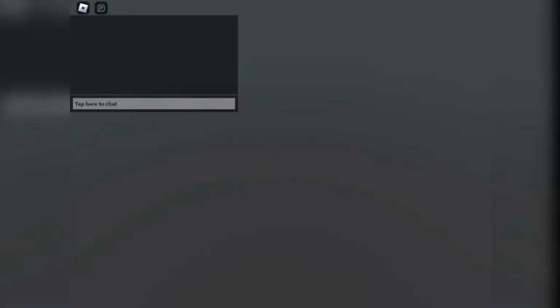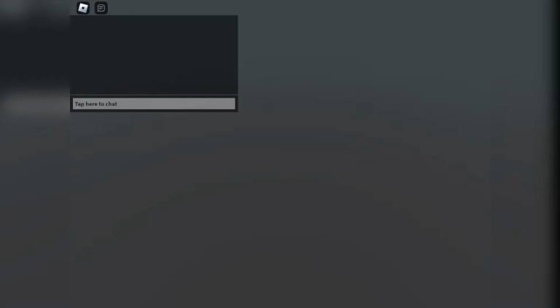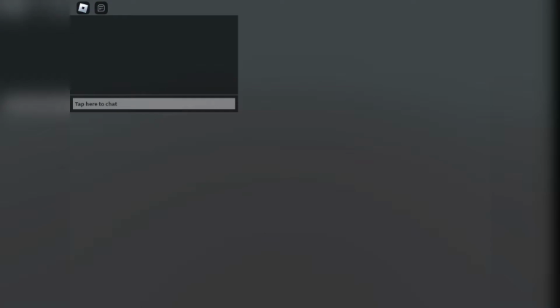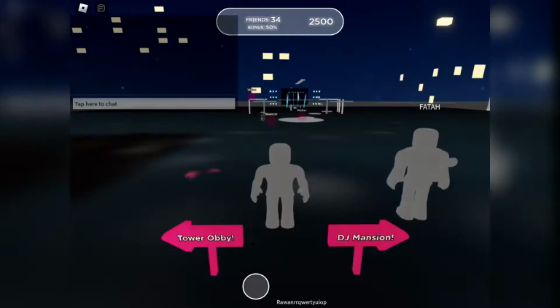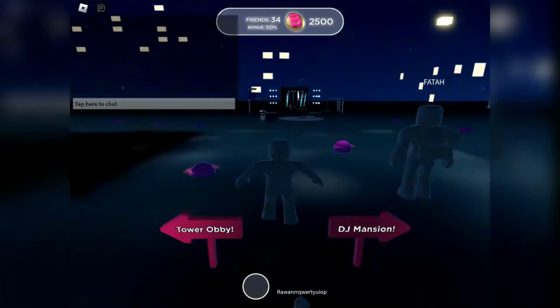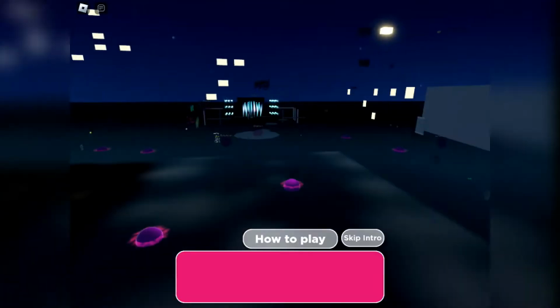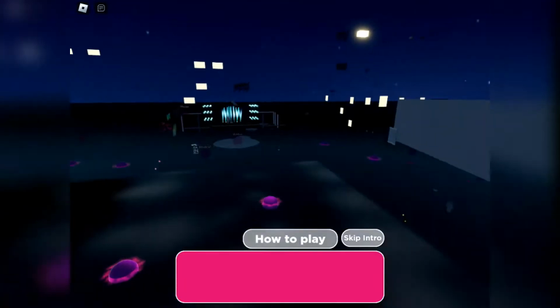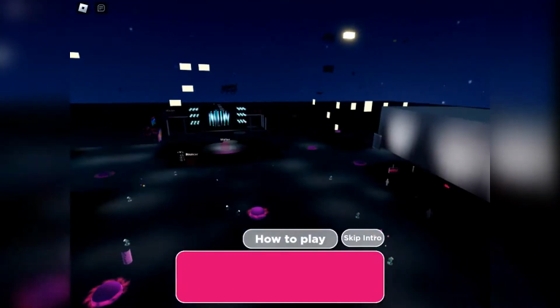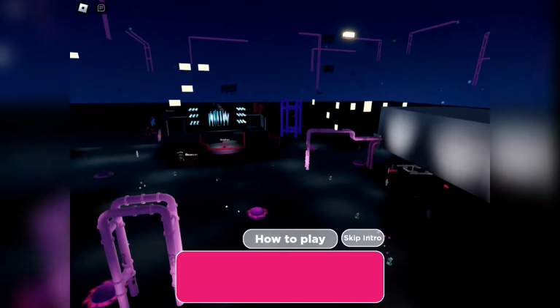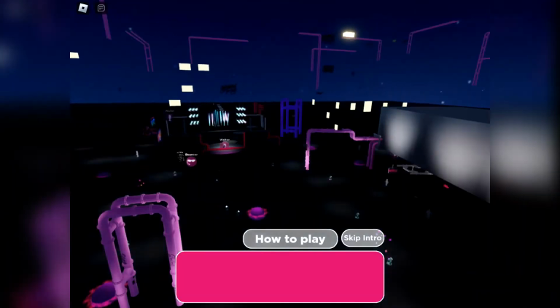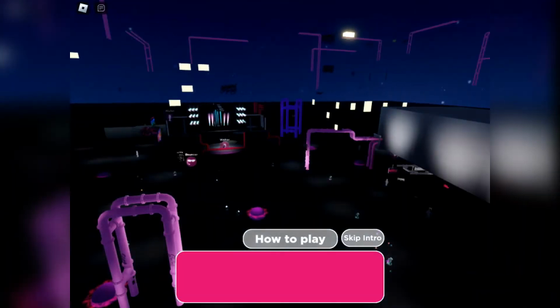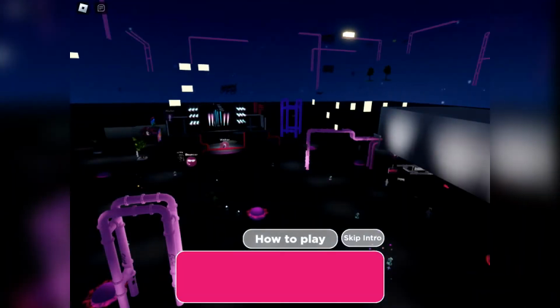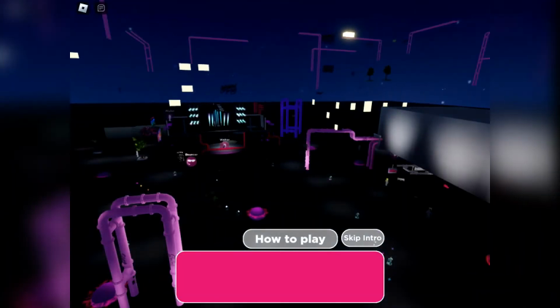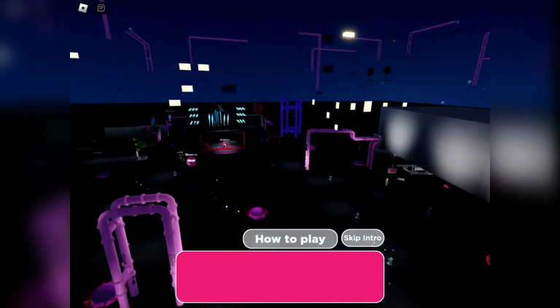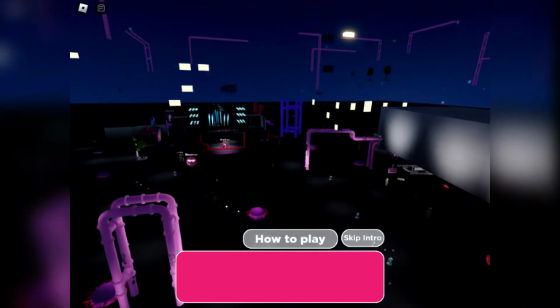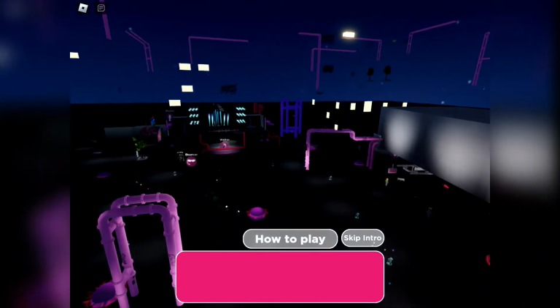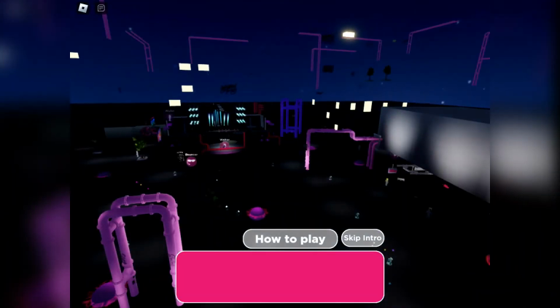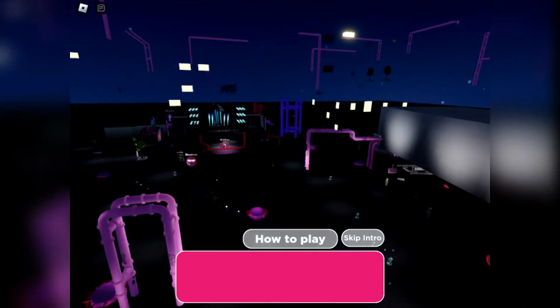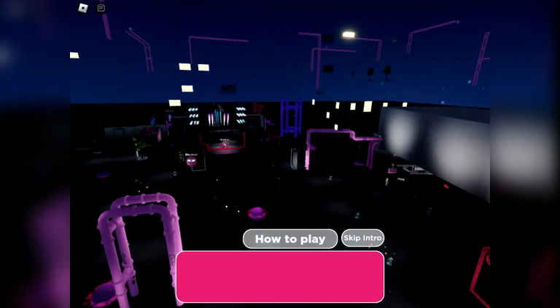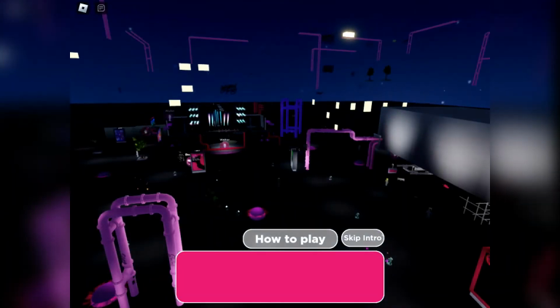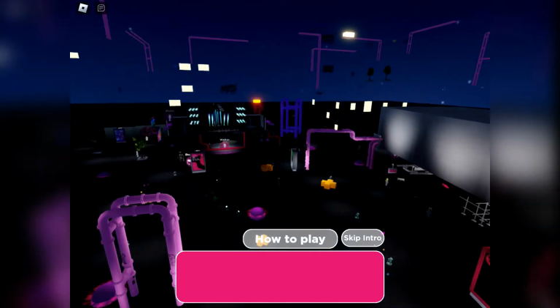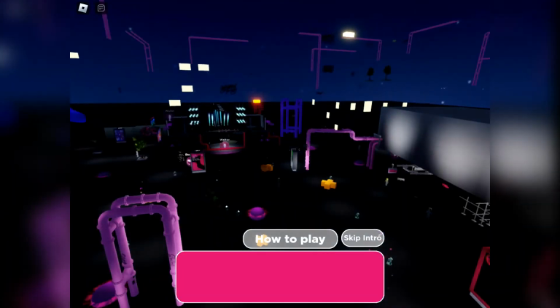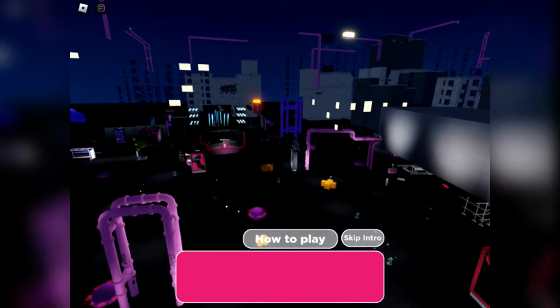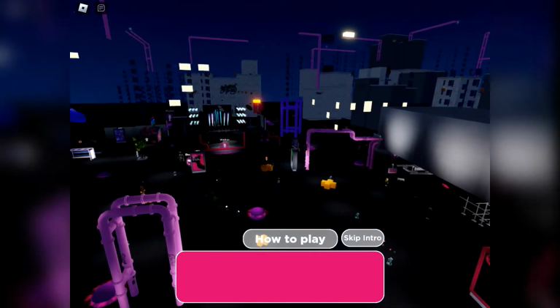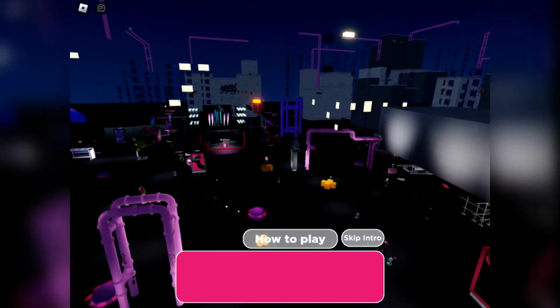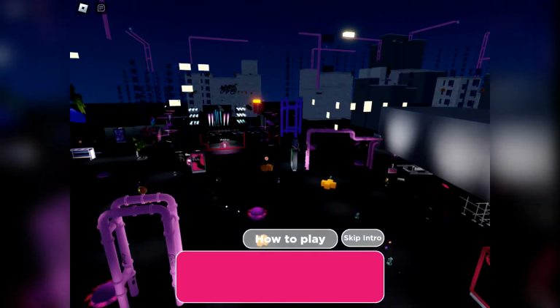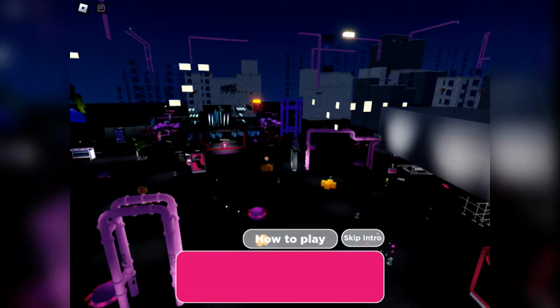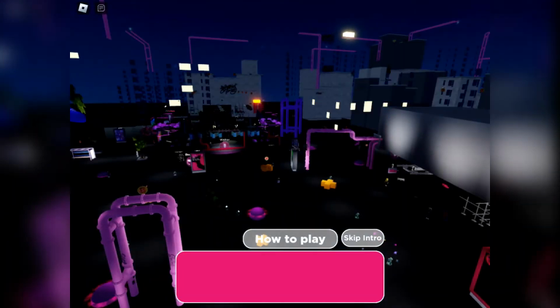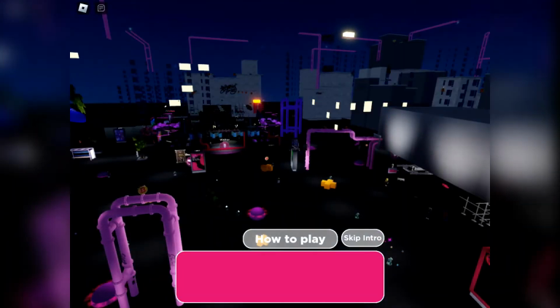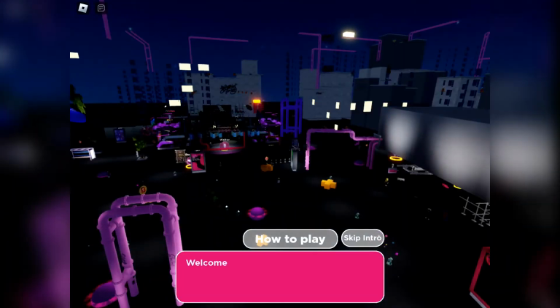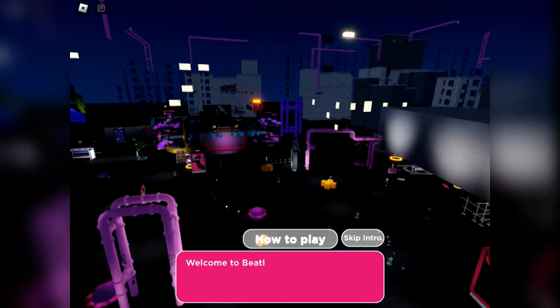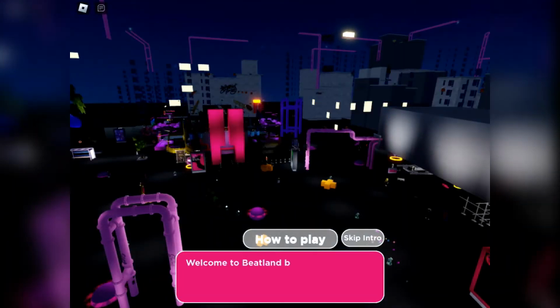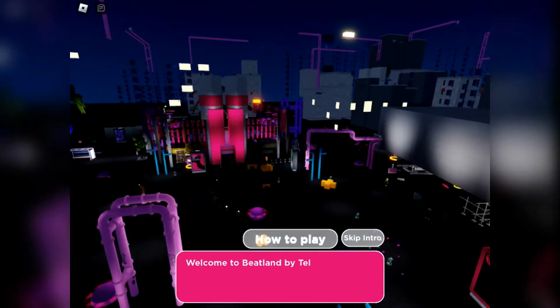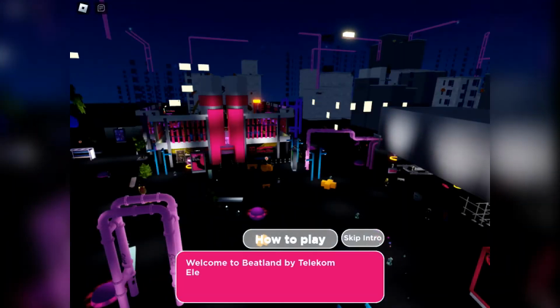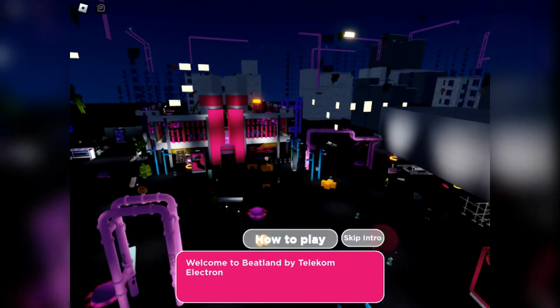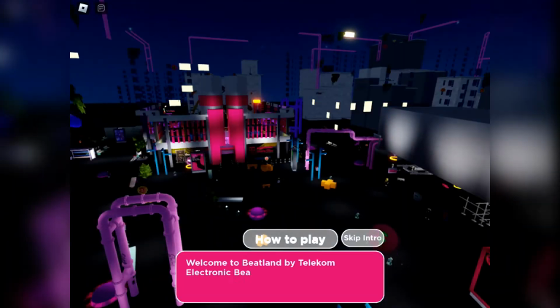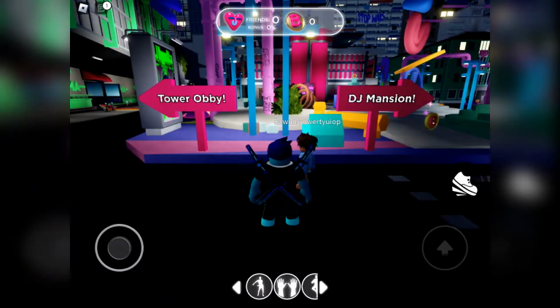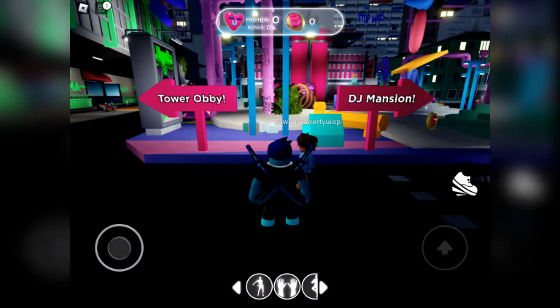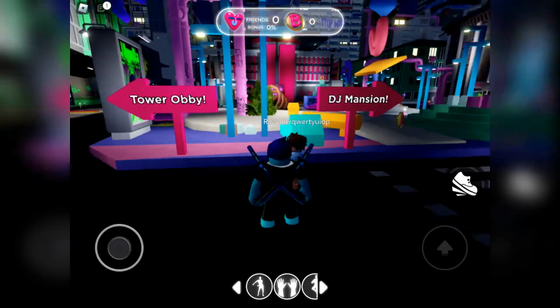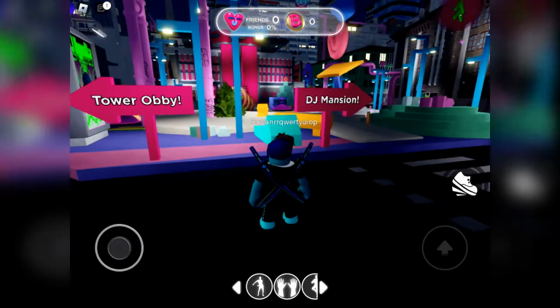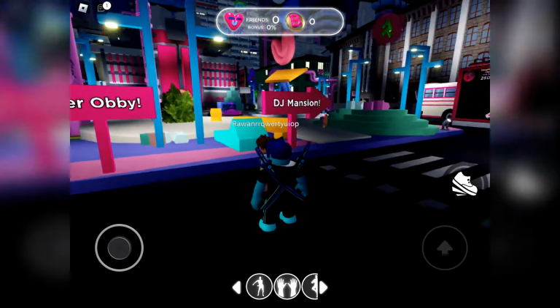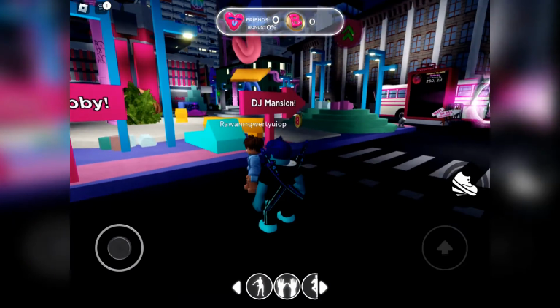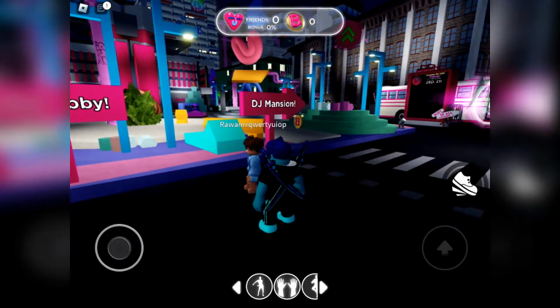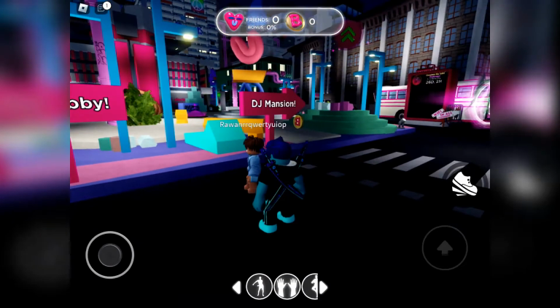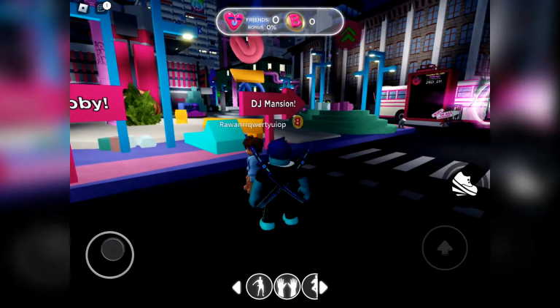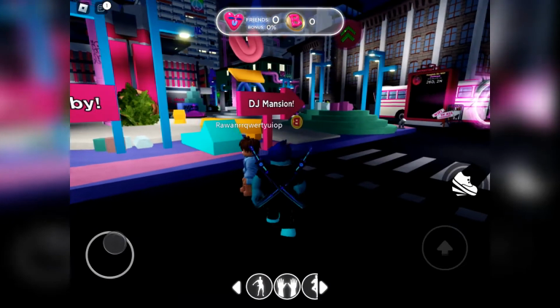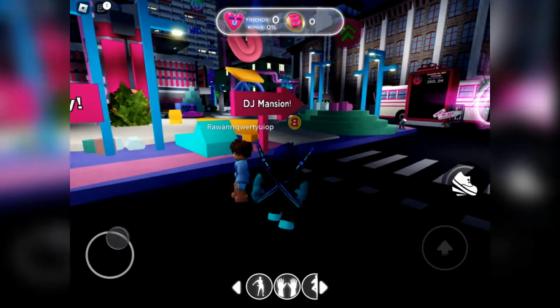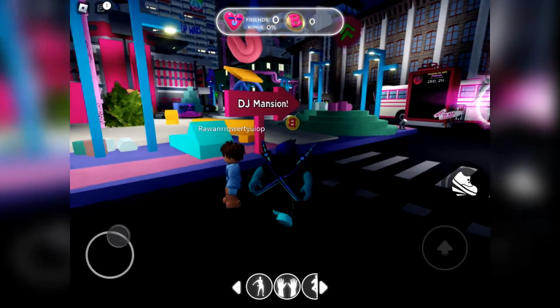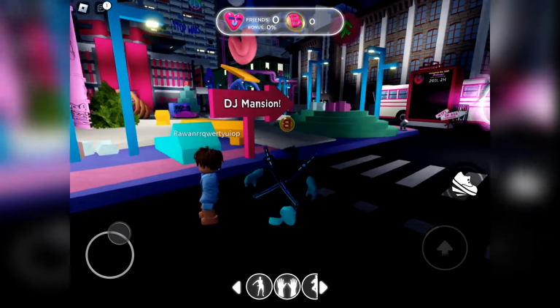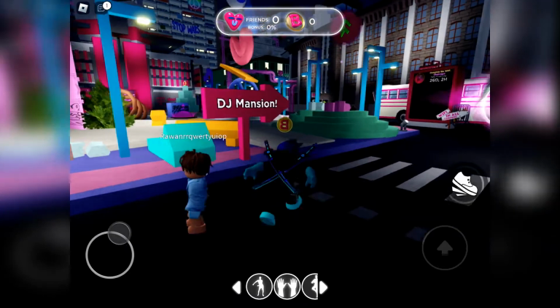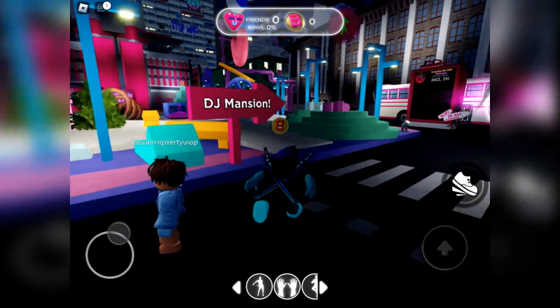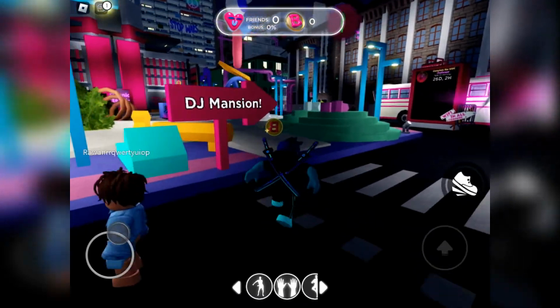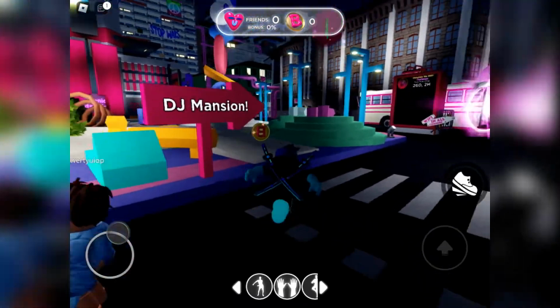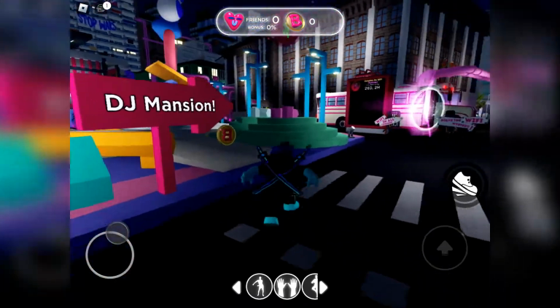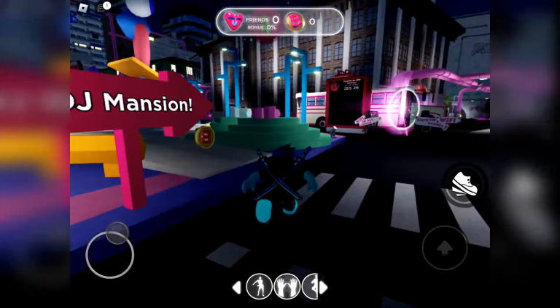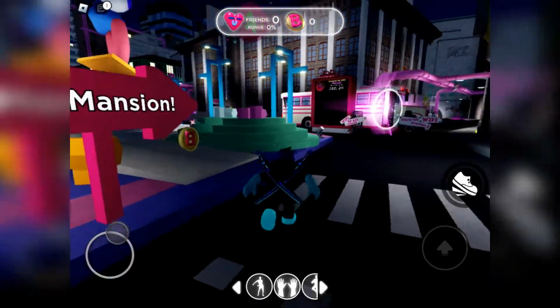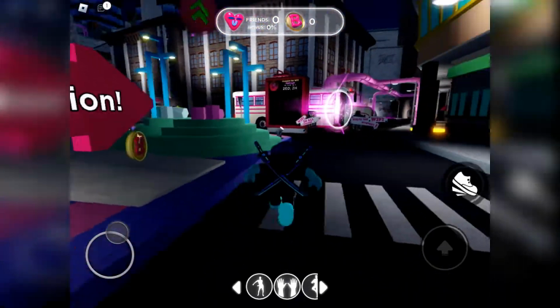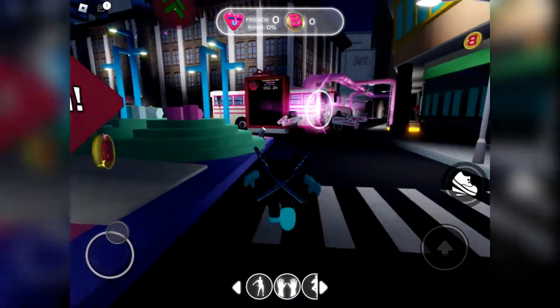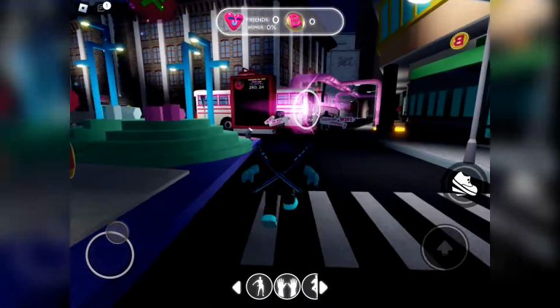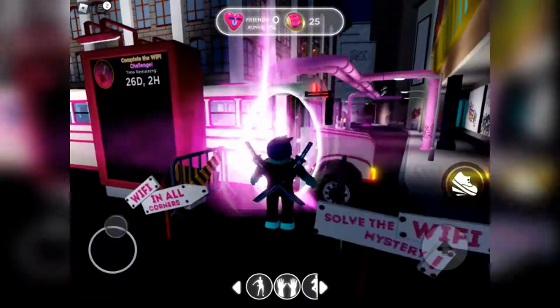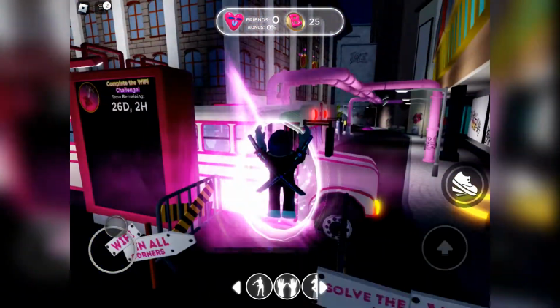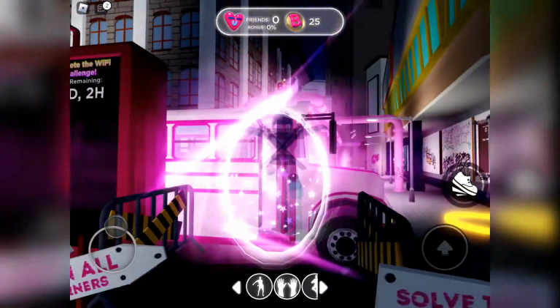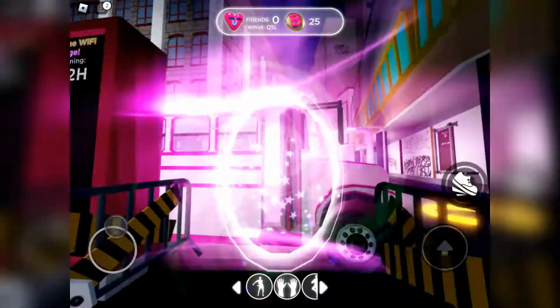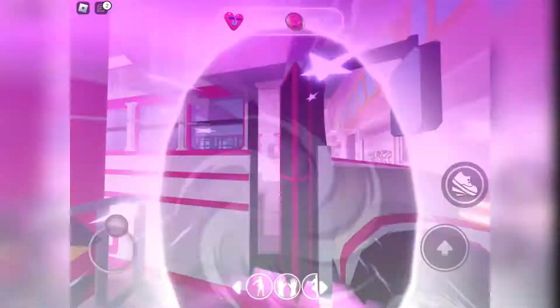So when the game loads up, you get a little introduction — you can watch it through or you can skip it. From here, we need to head to the DJ Mansion.